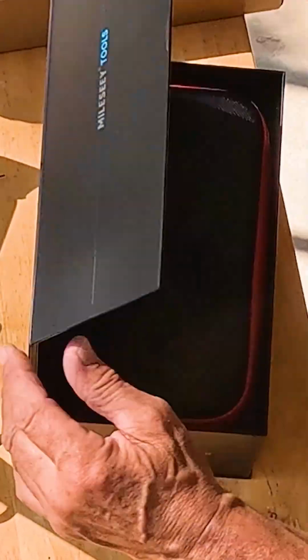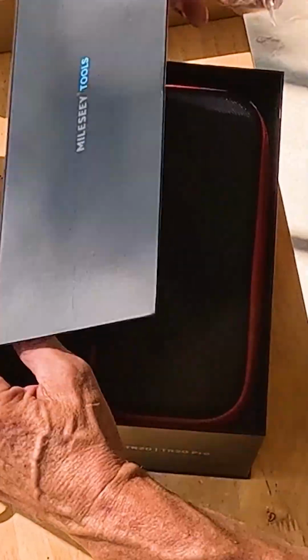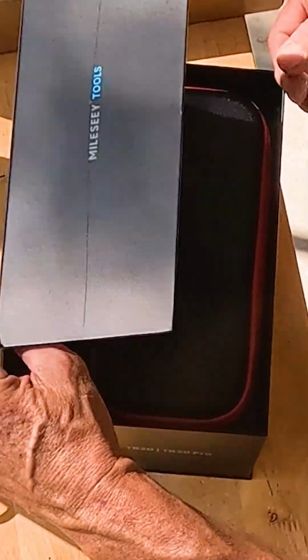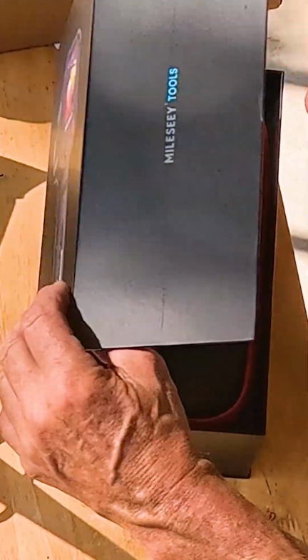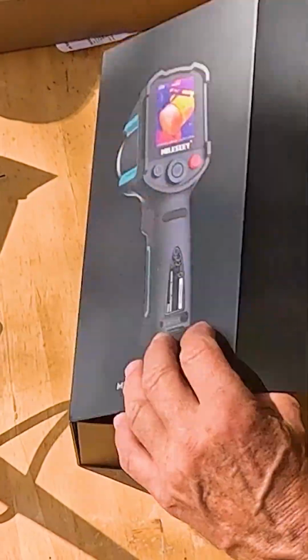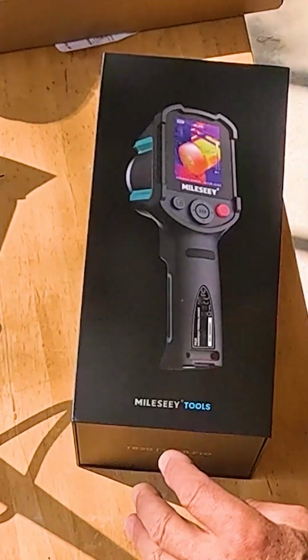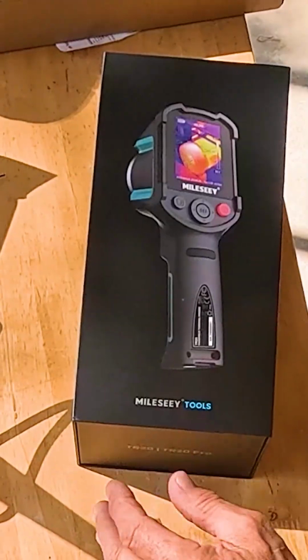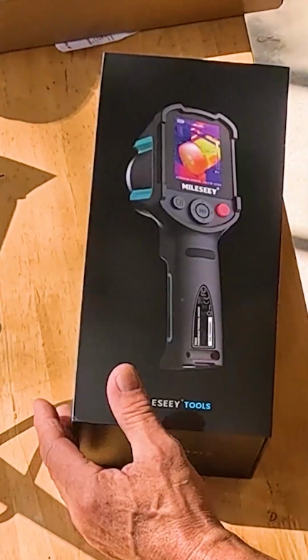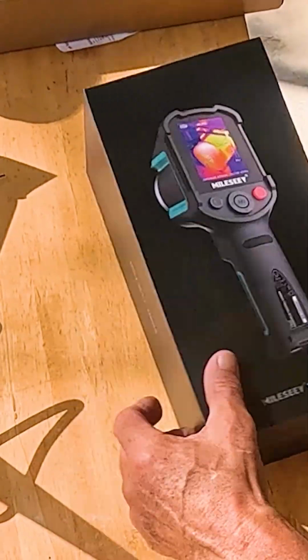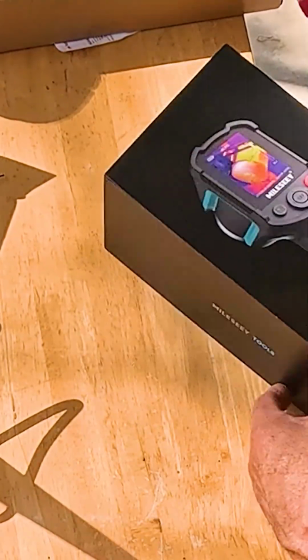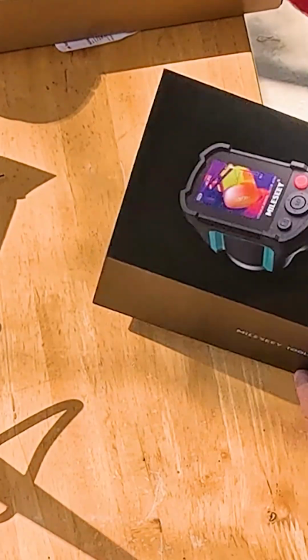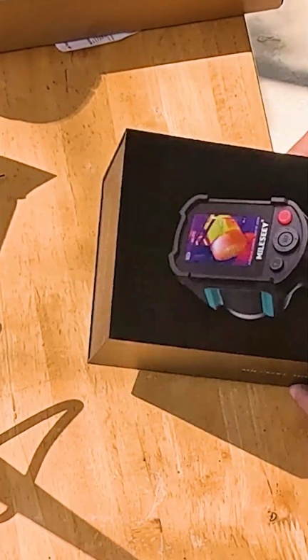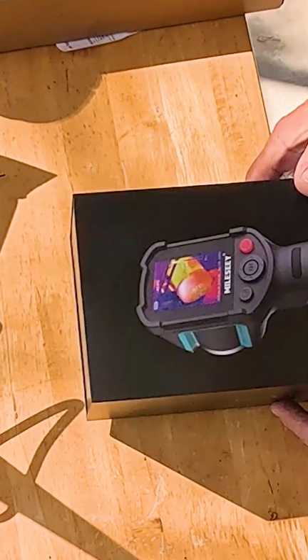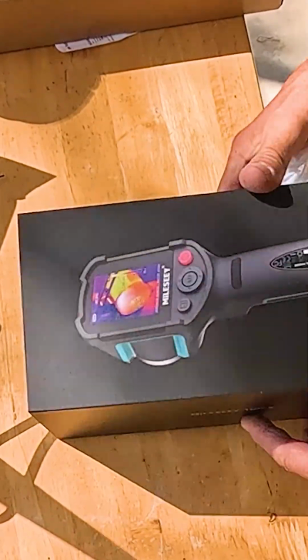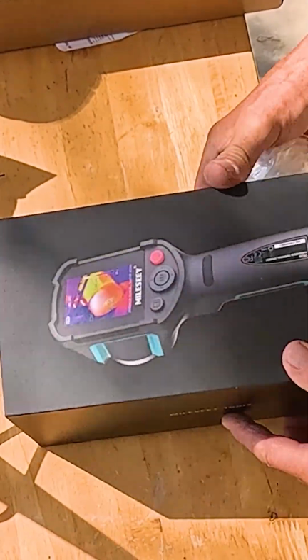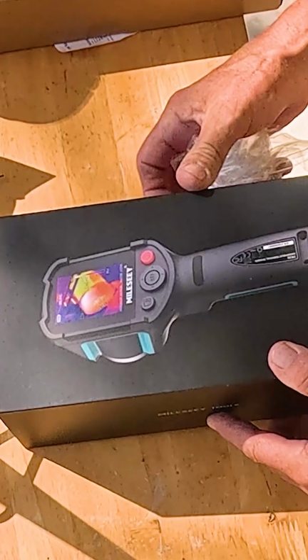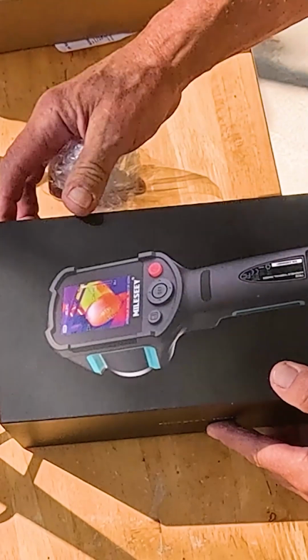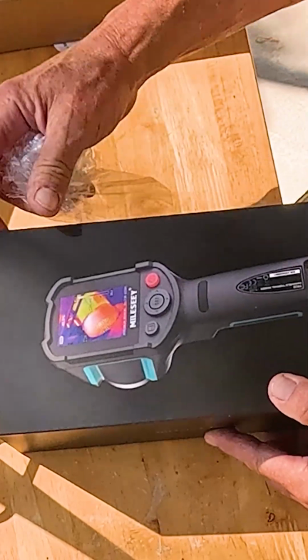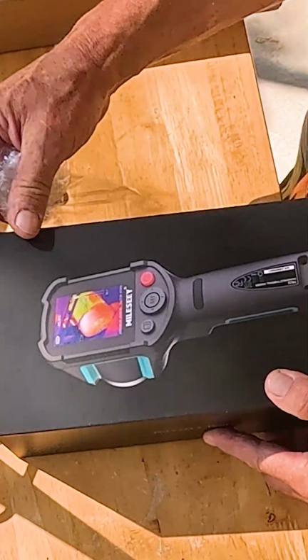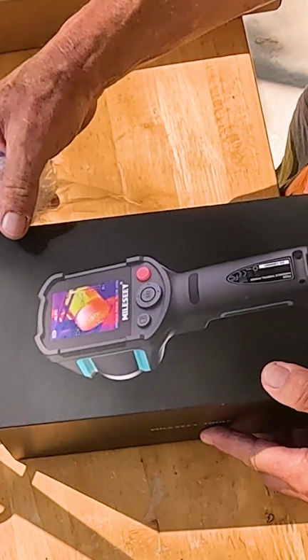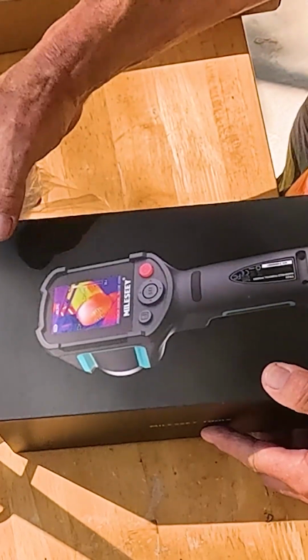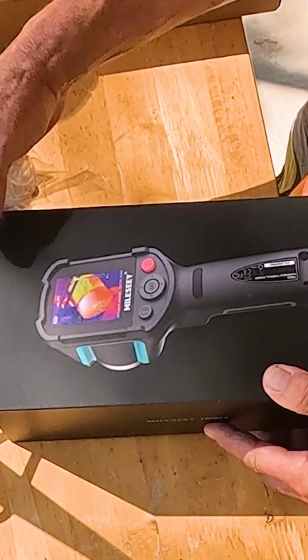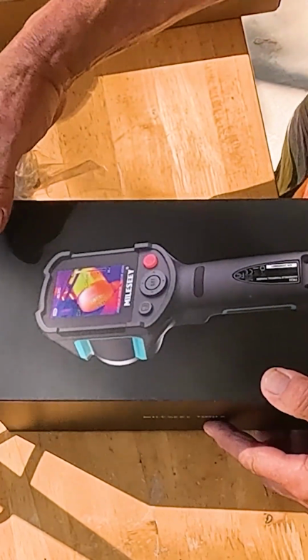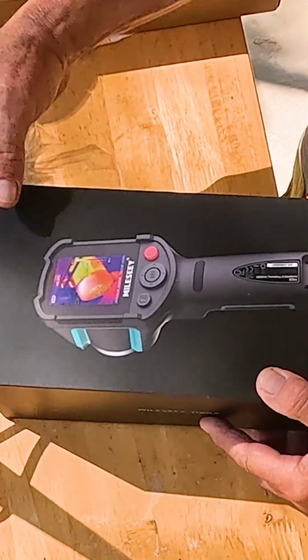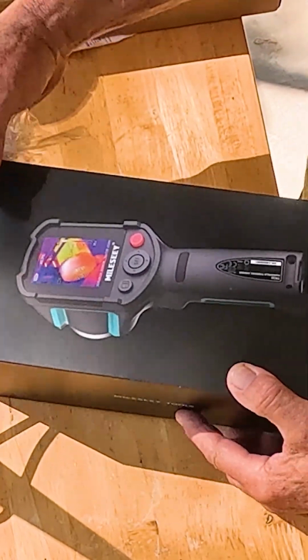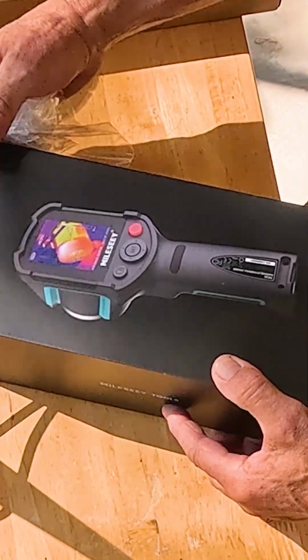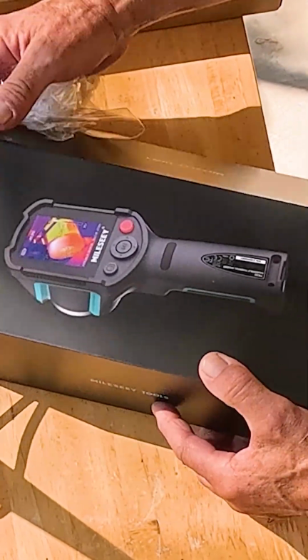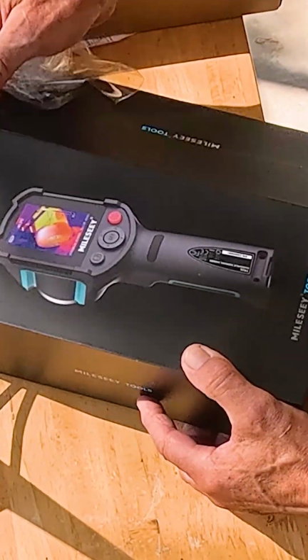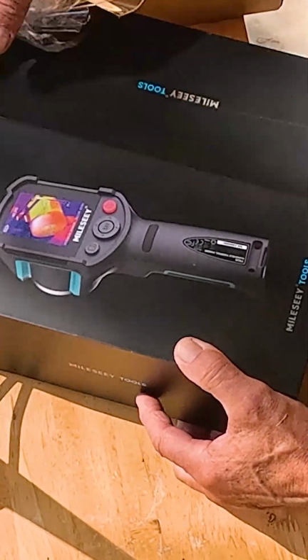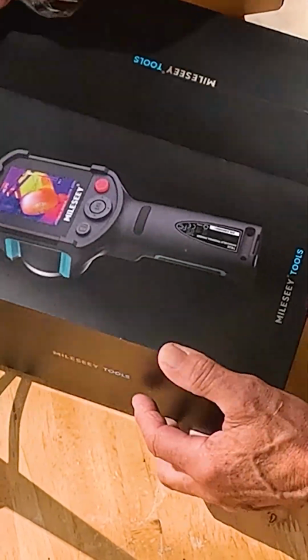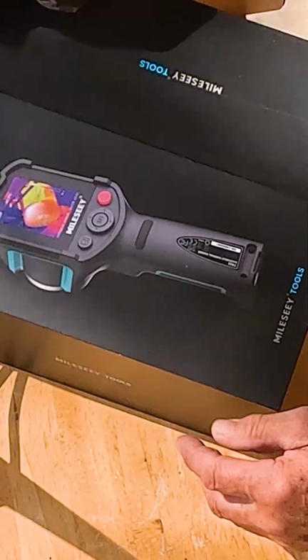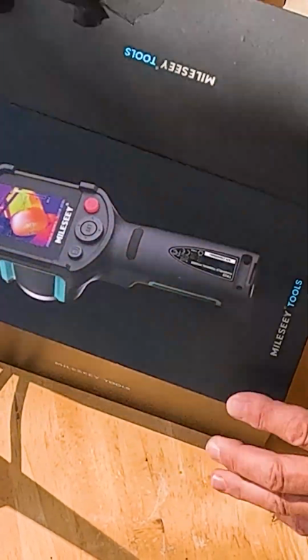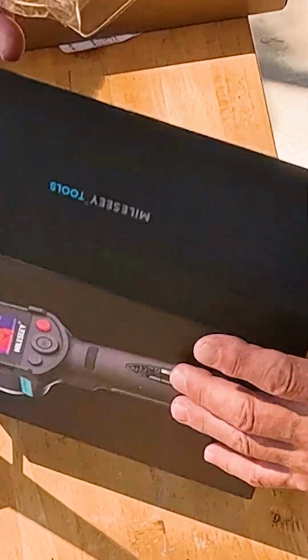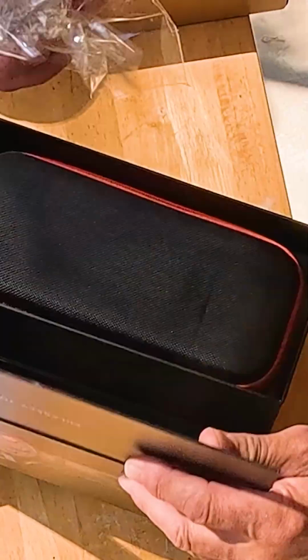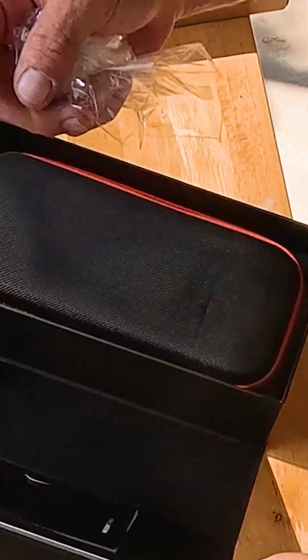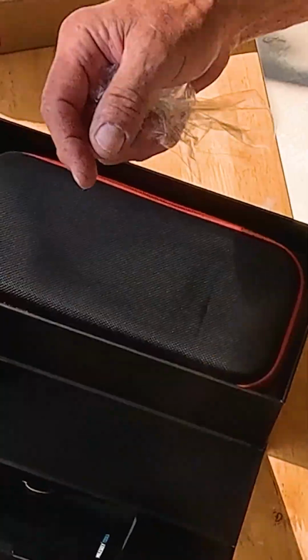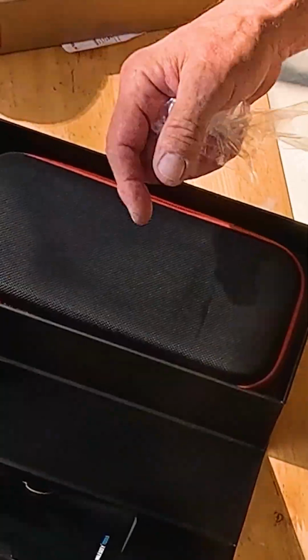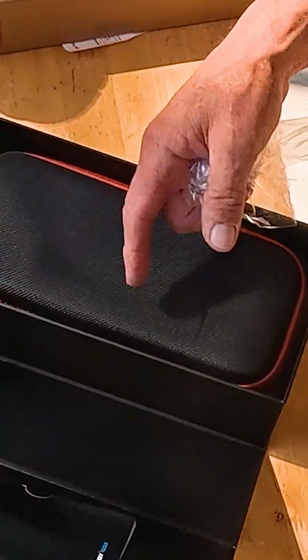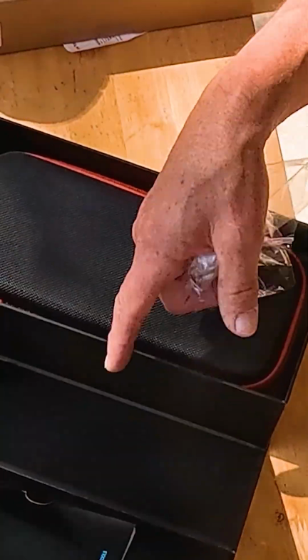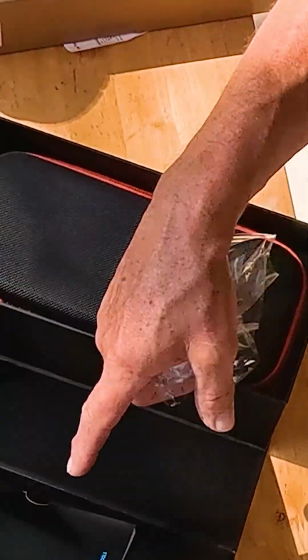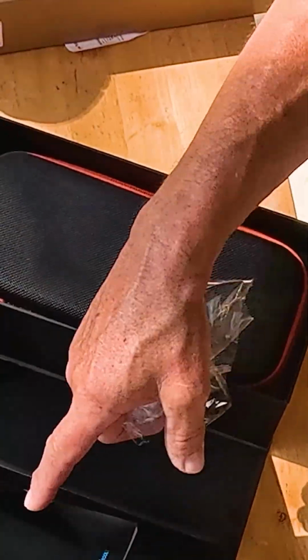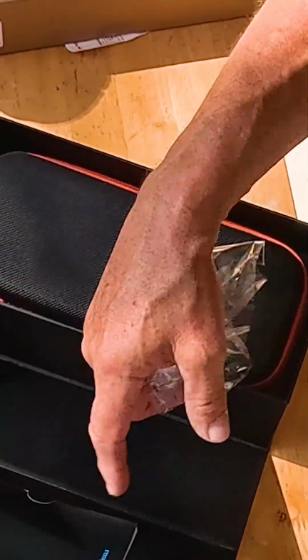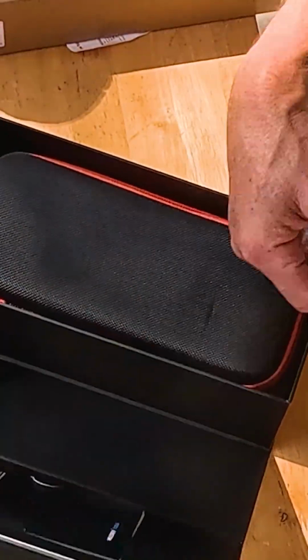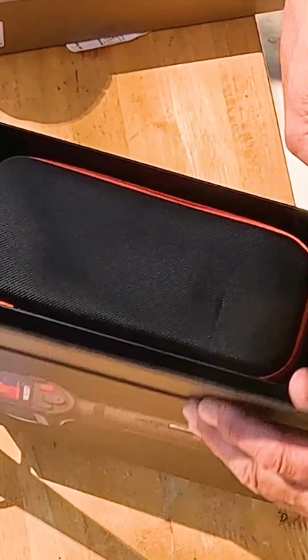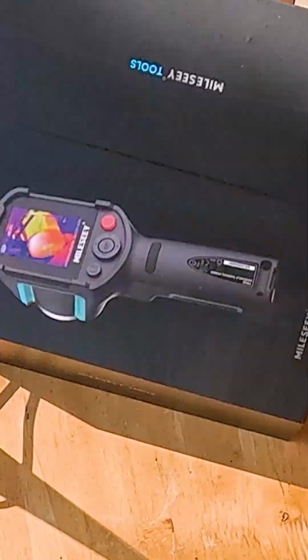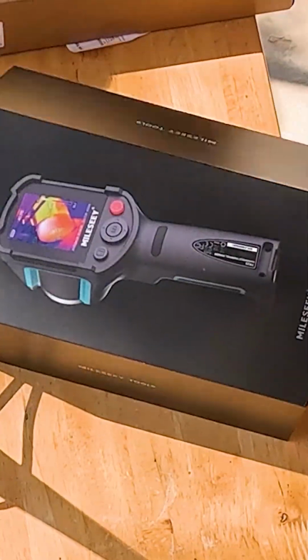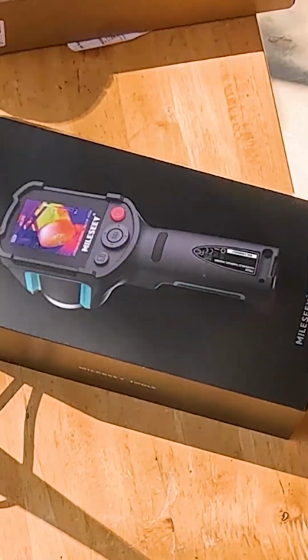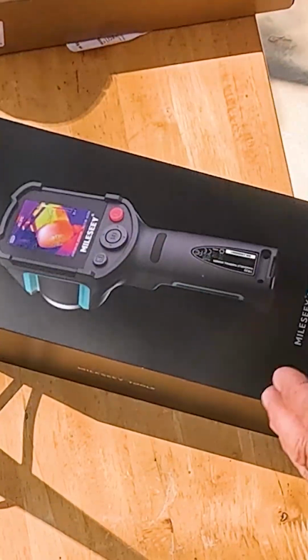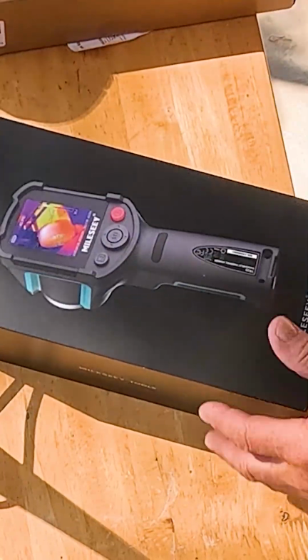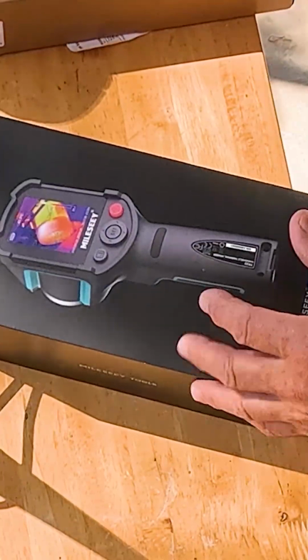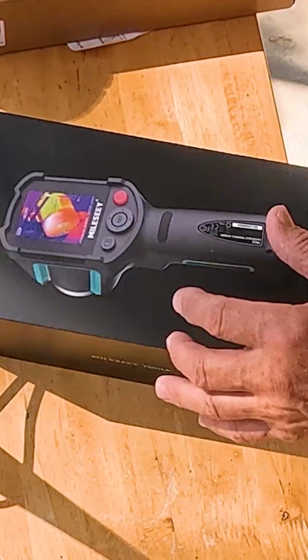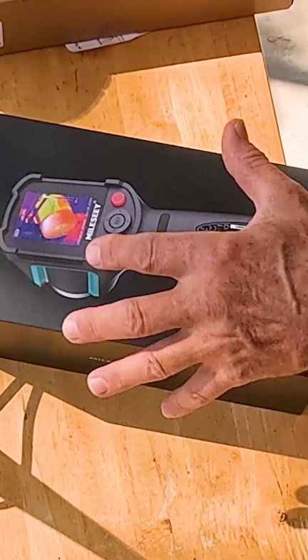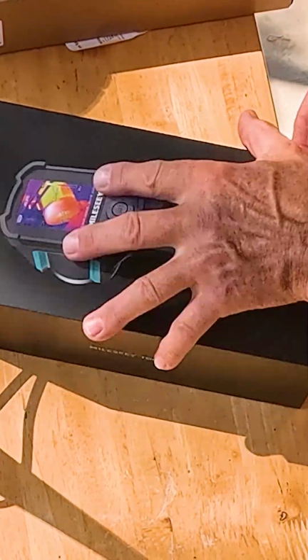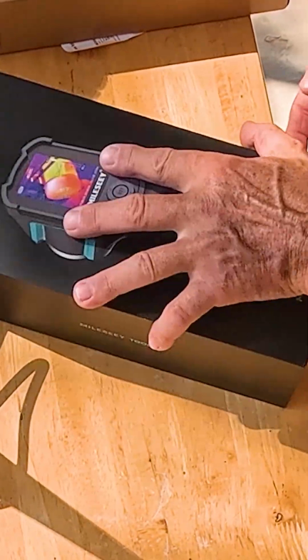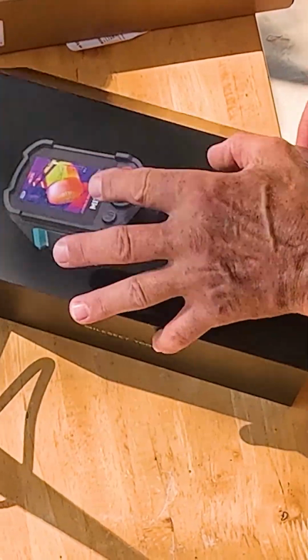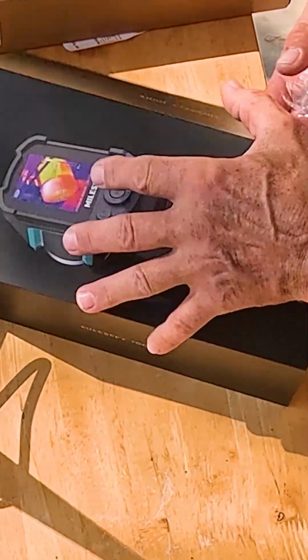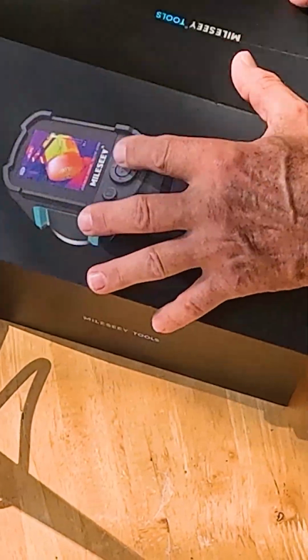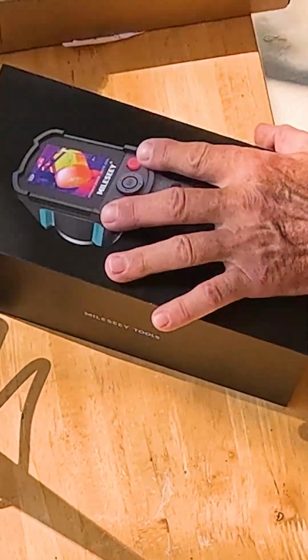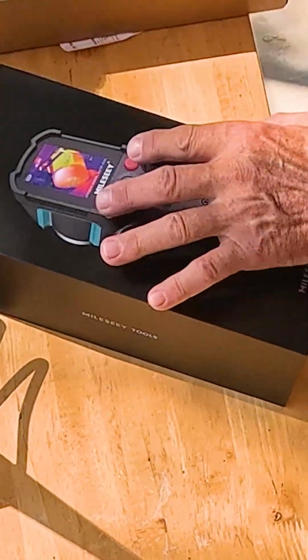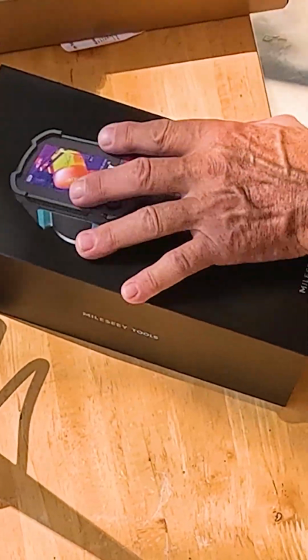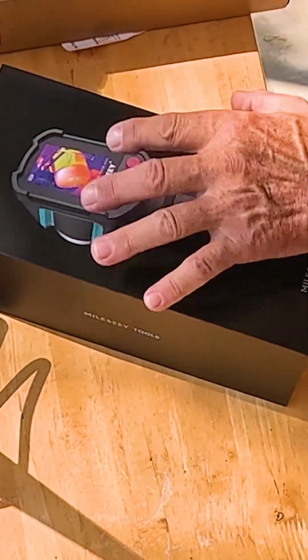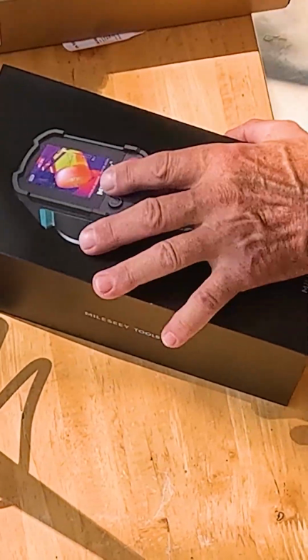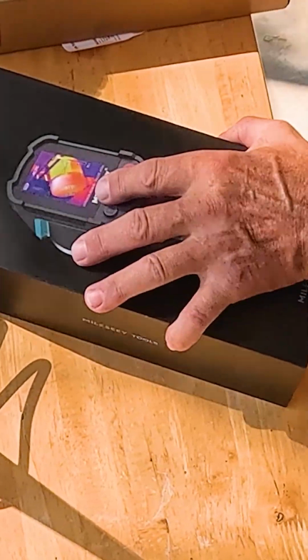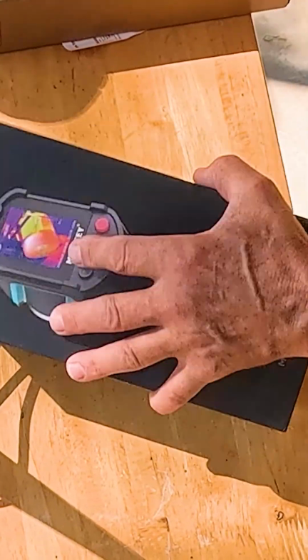Ooh, that's a fancy box right there. This is a gift box. Check it out — it's got magnets in it, so it's also a case.